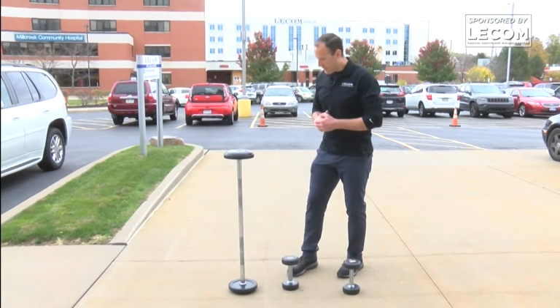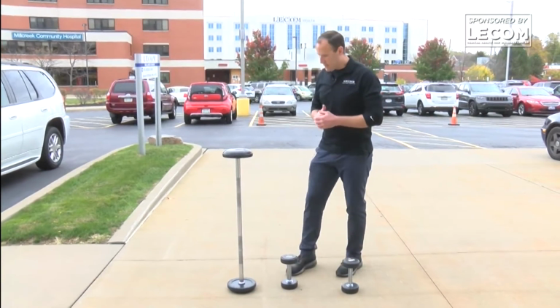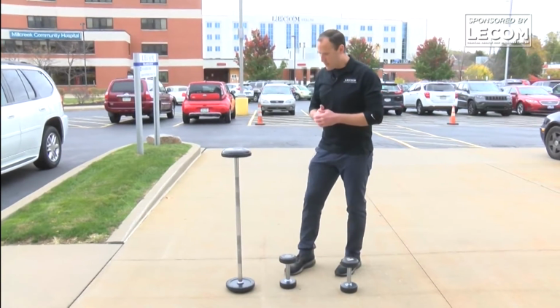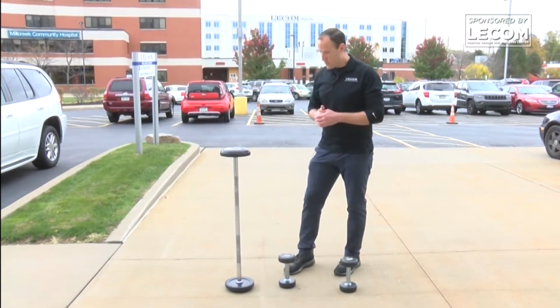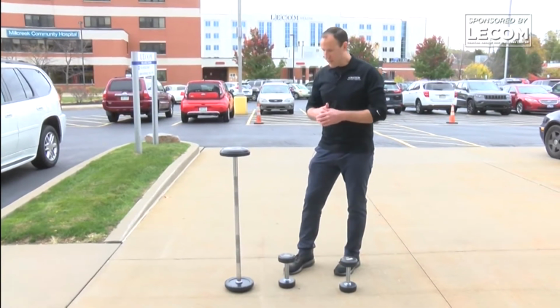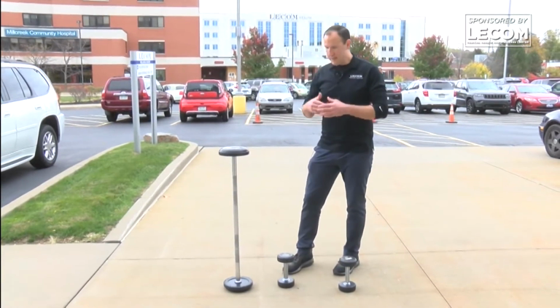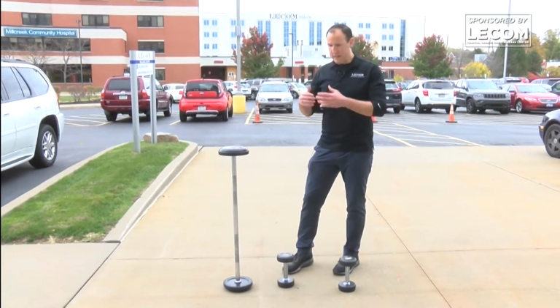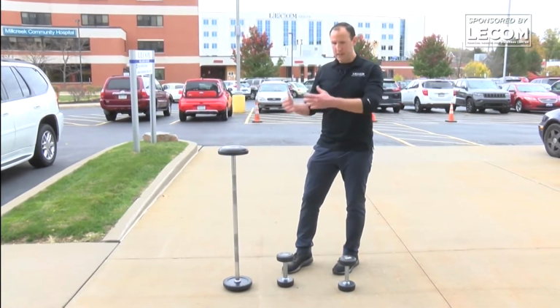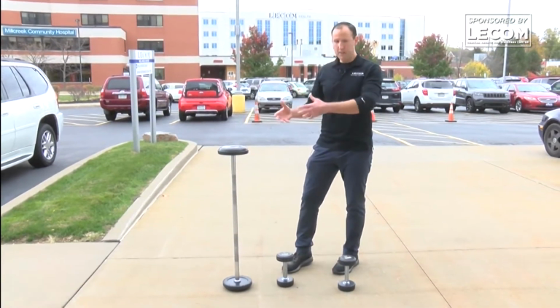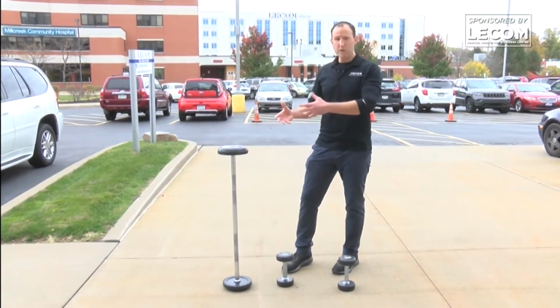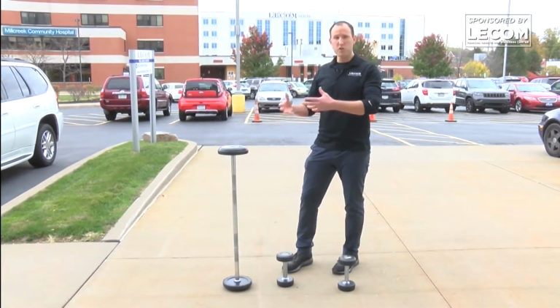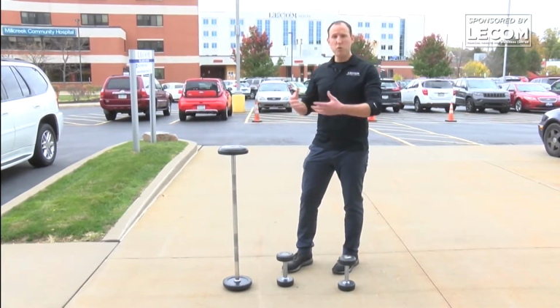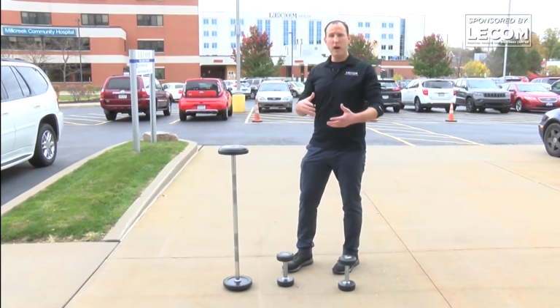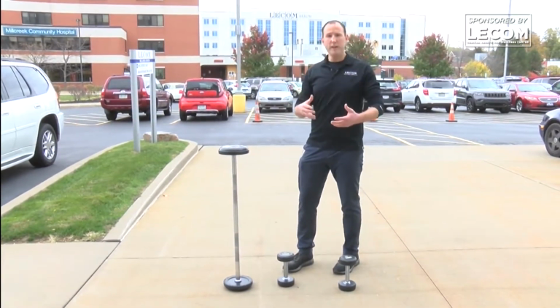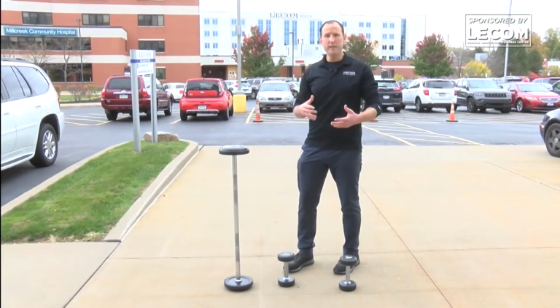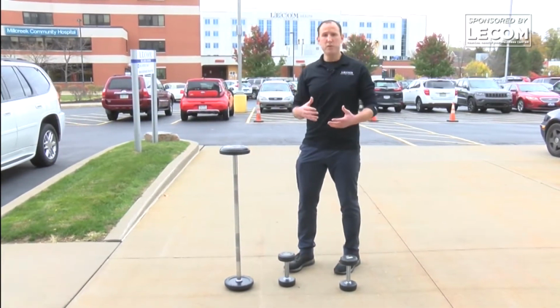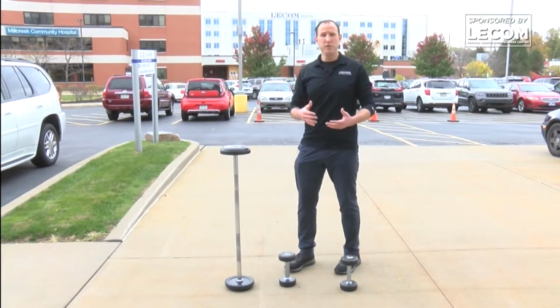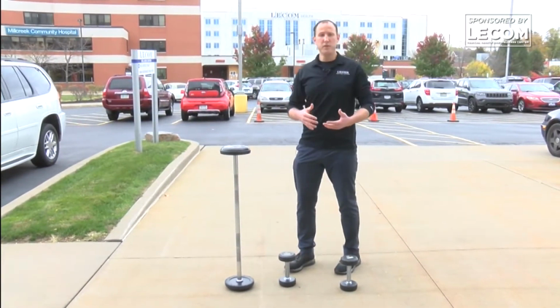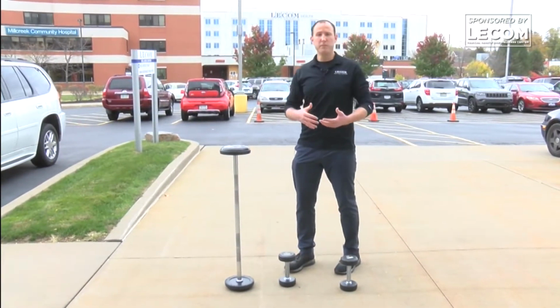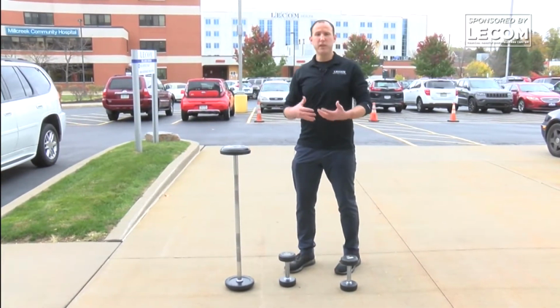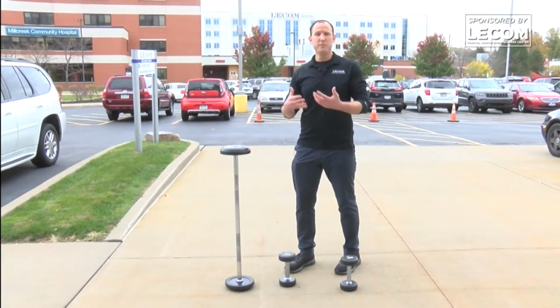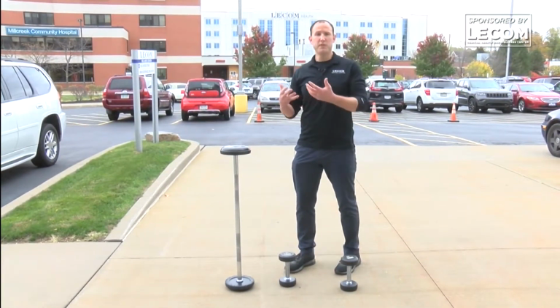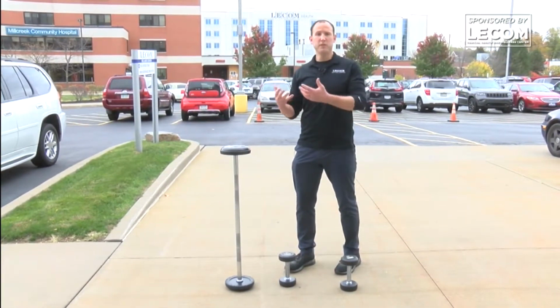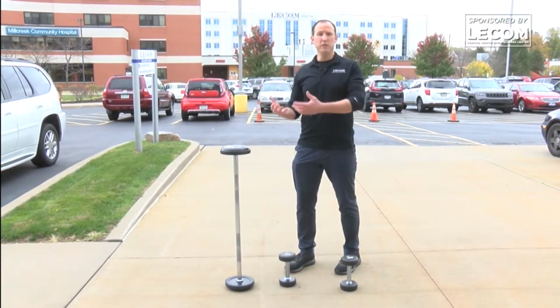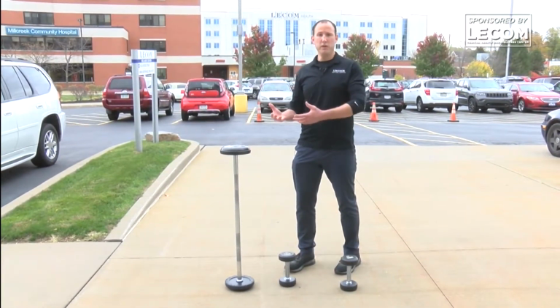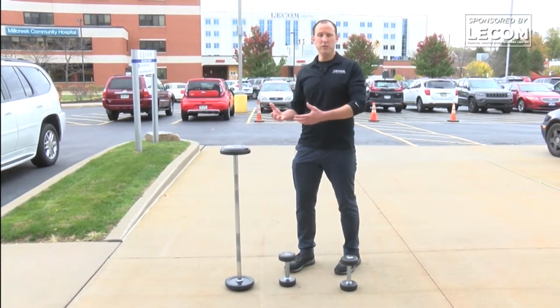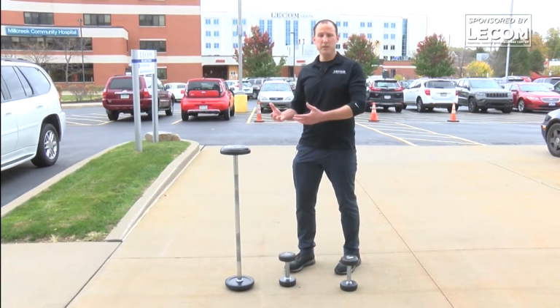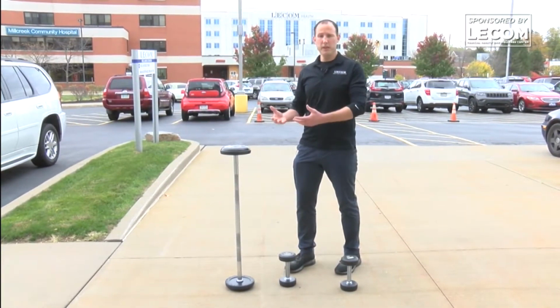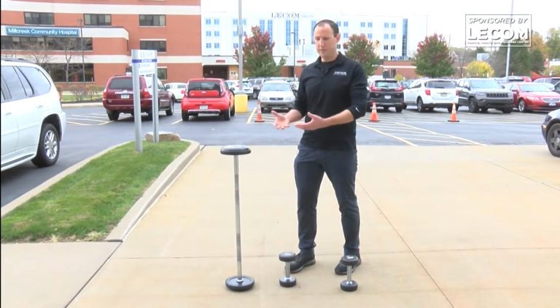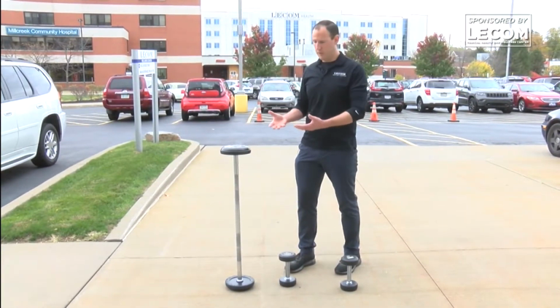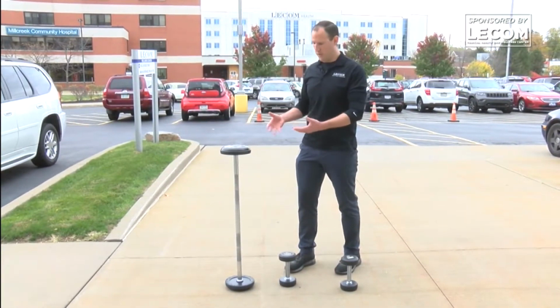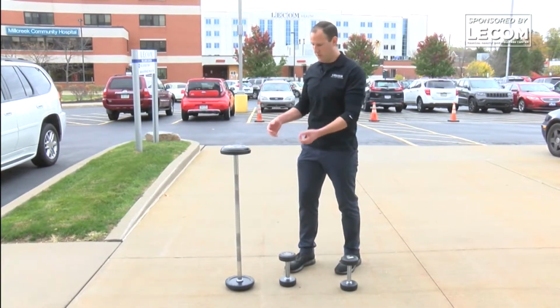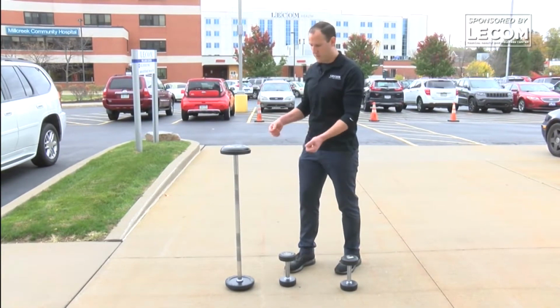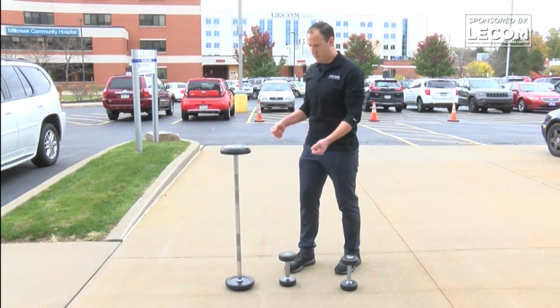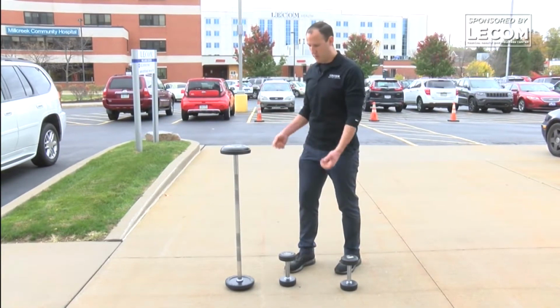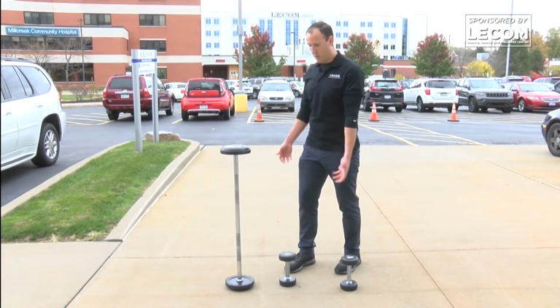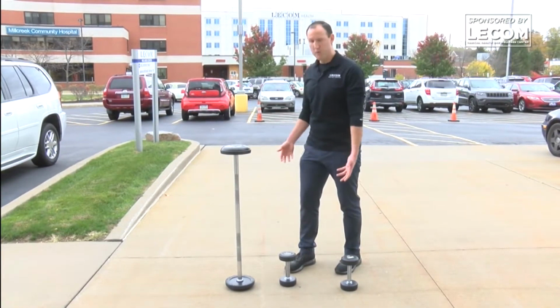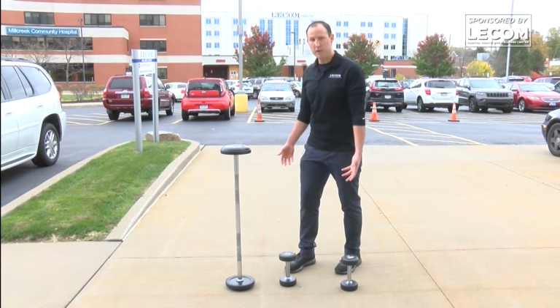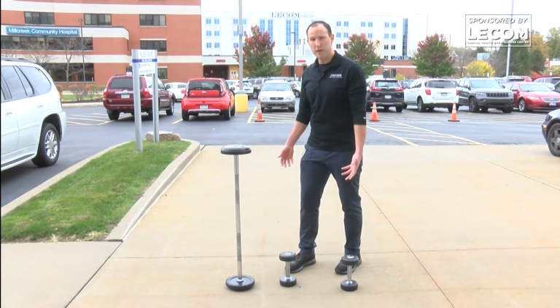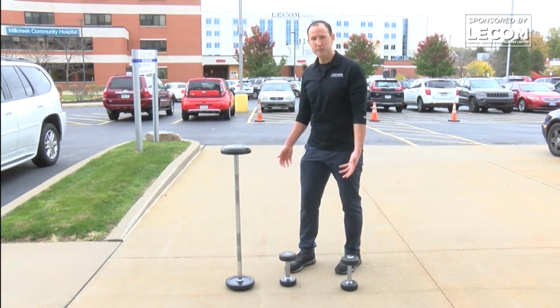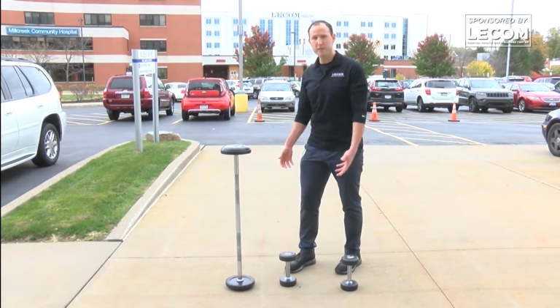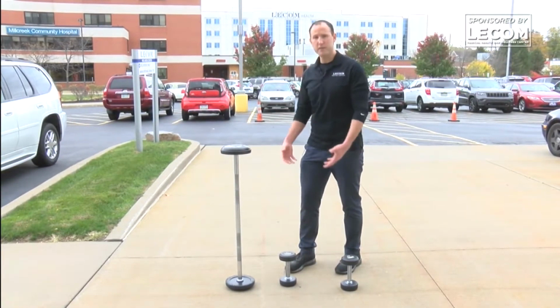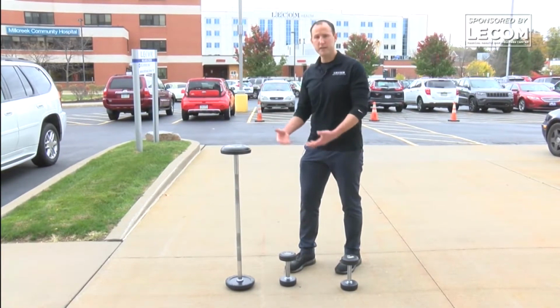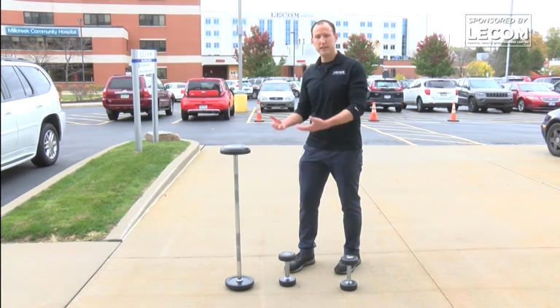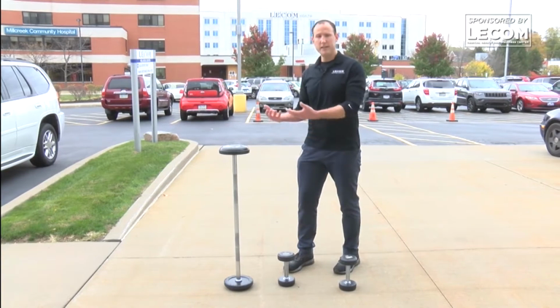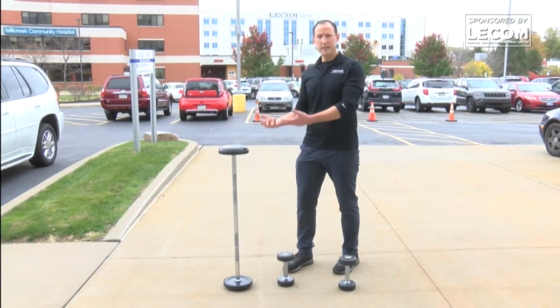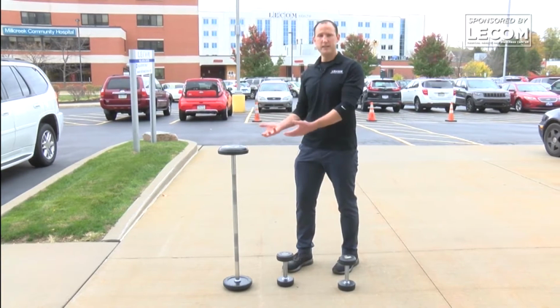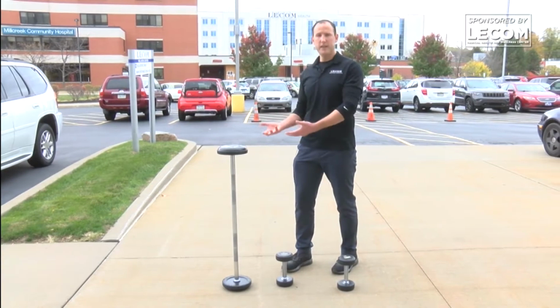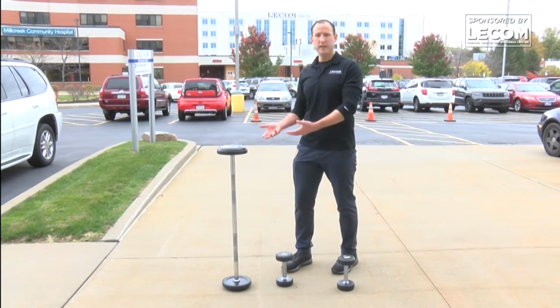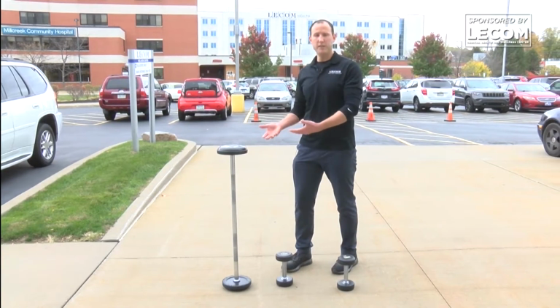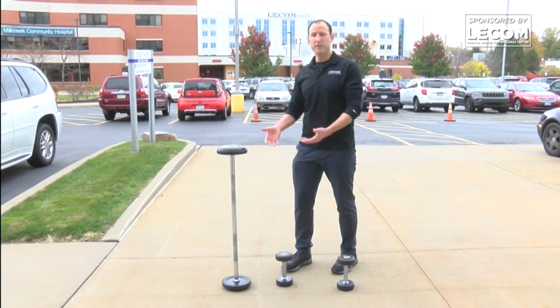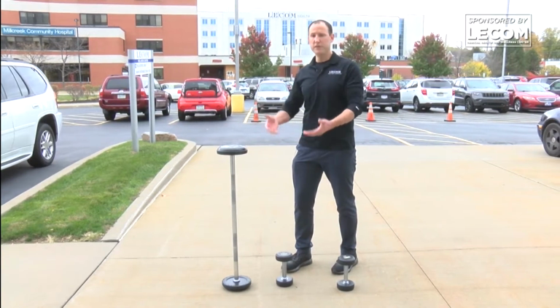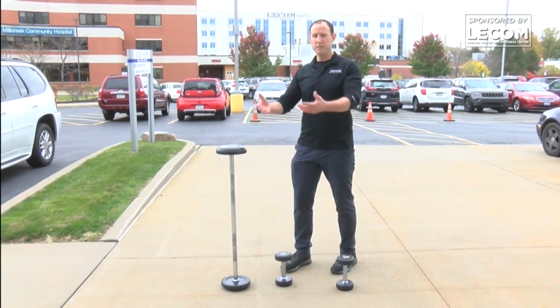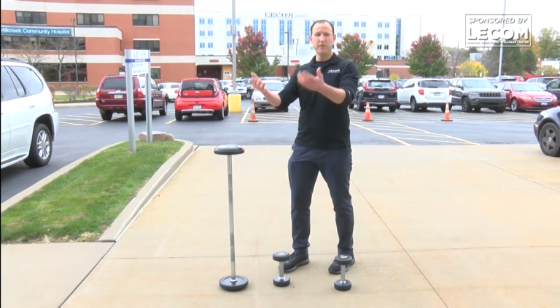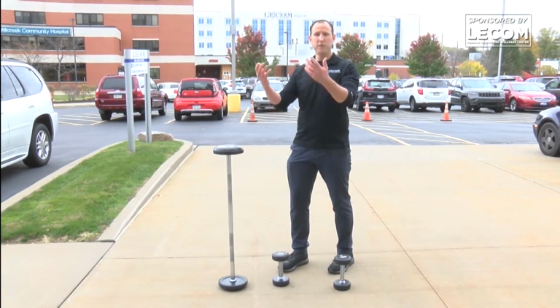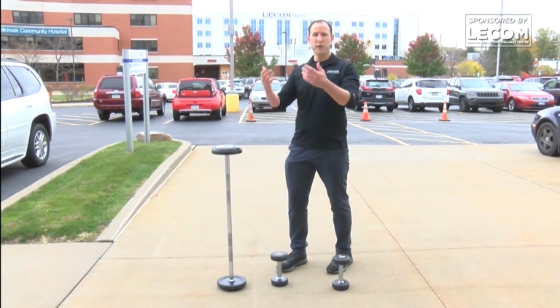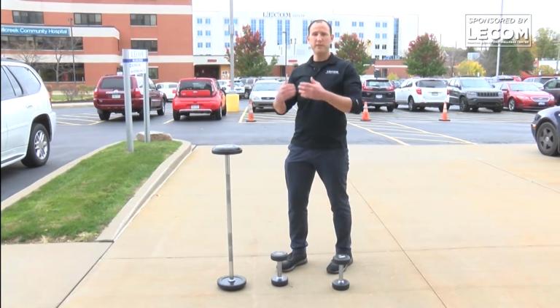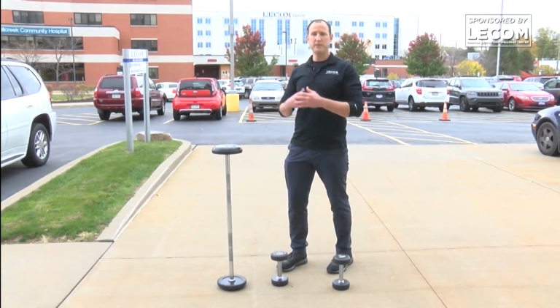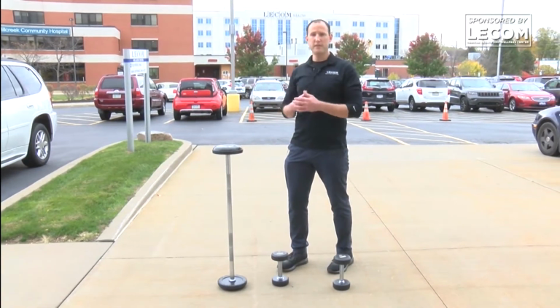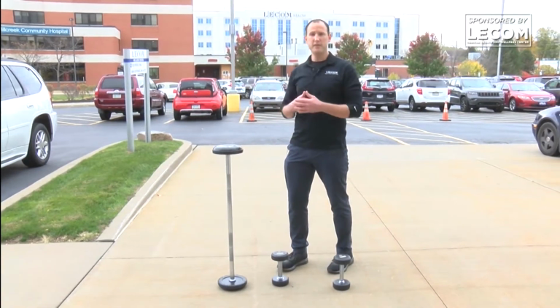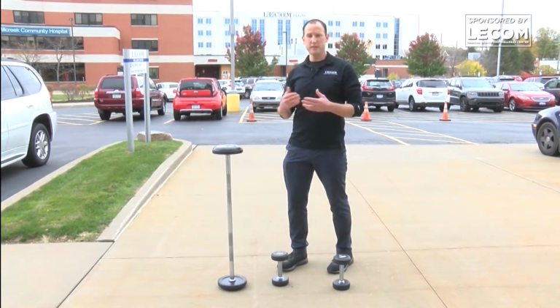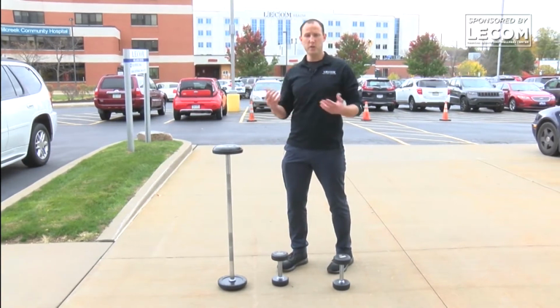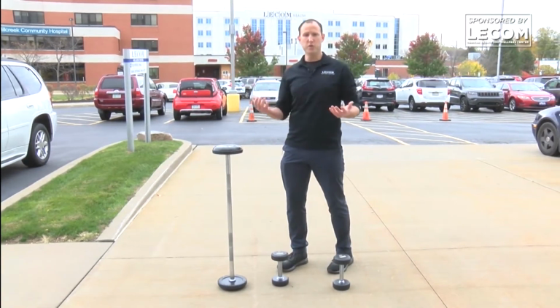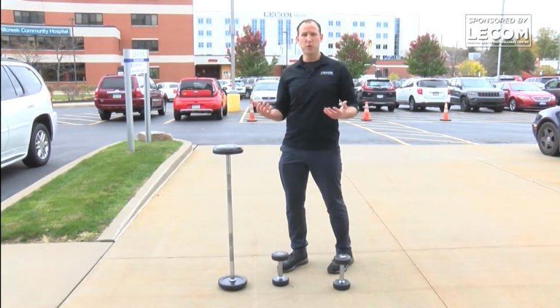The difference between a deadlift and a squat is really just the placement of the load. If the load is below your hips, it's a deadlift. If it's above your waist, it's called a squat.